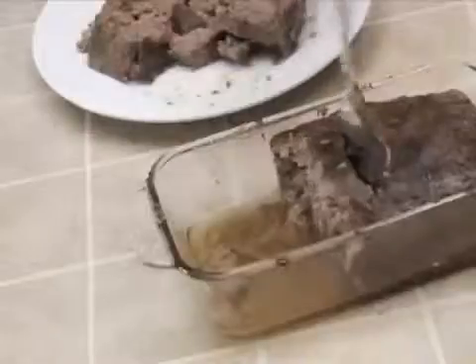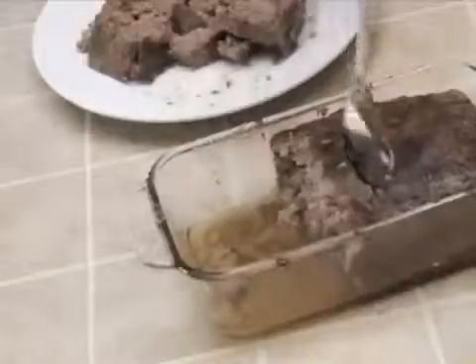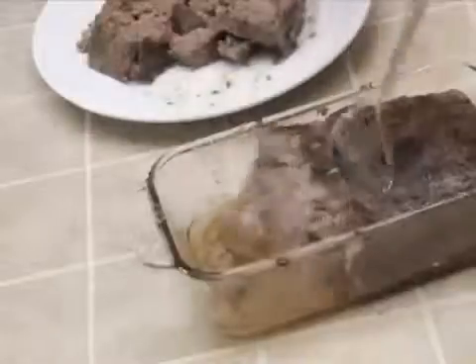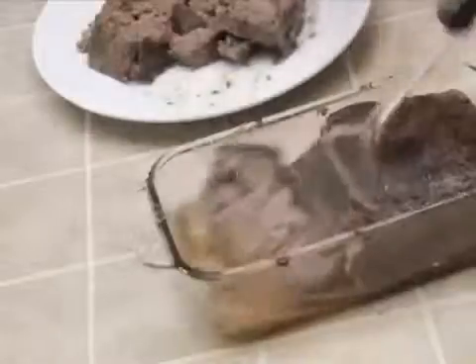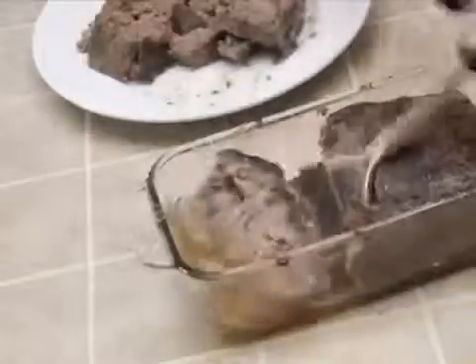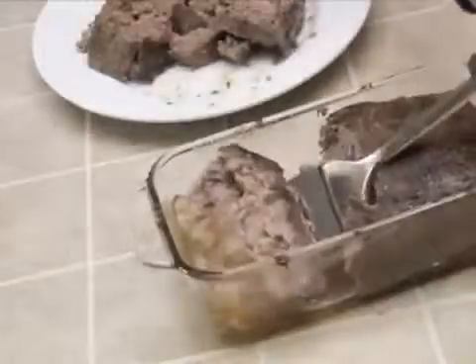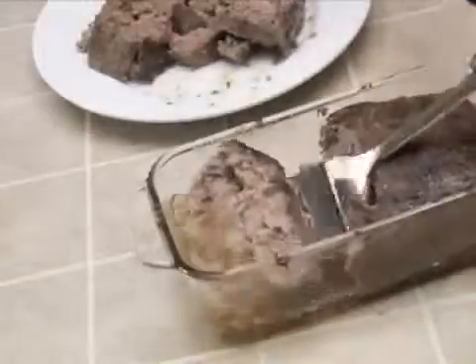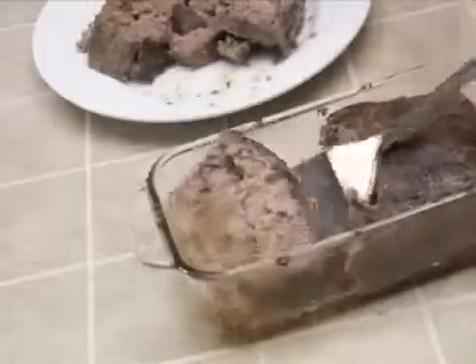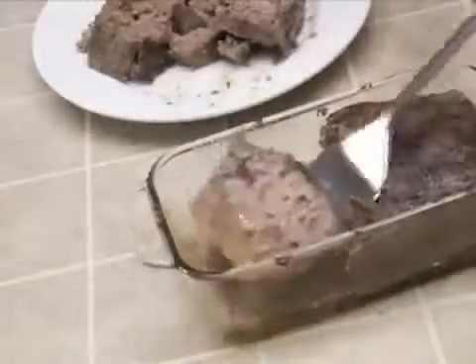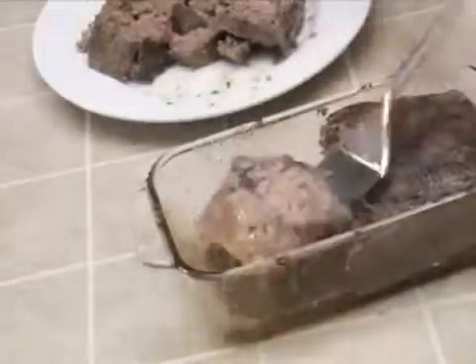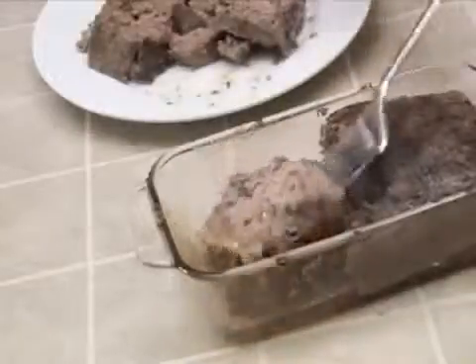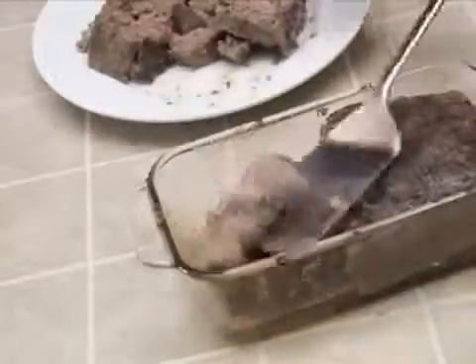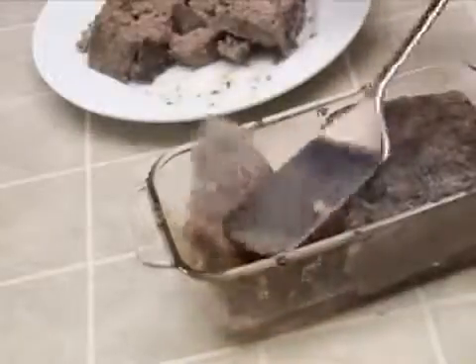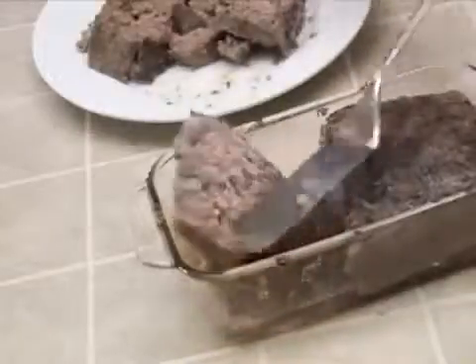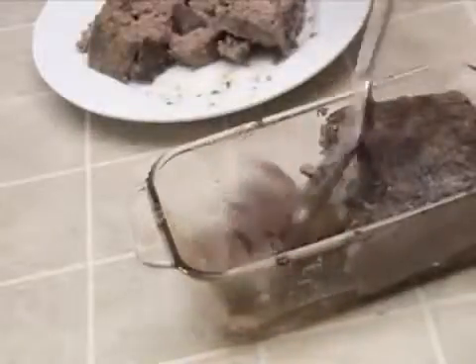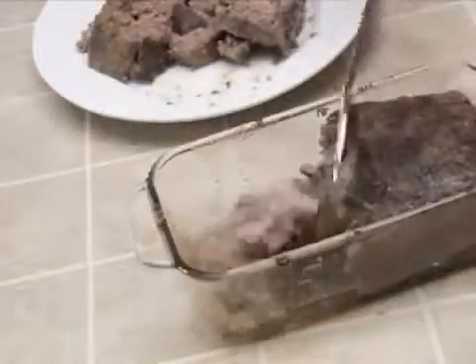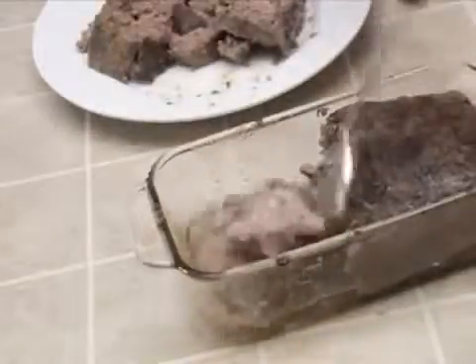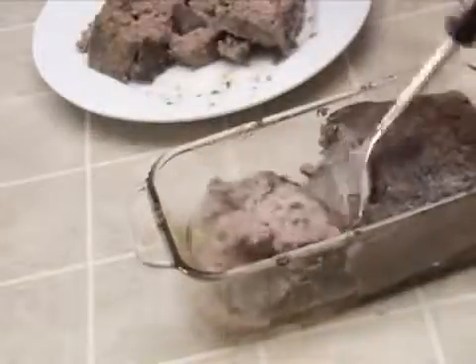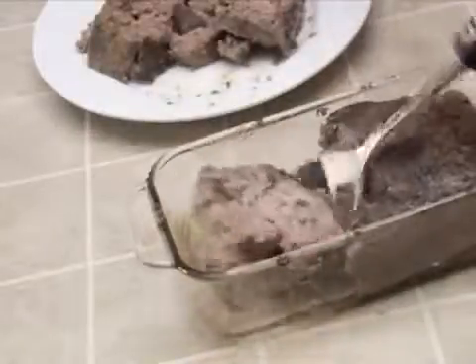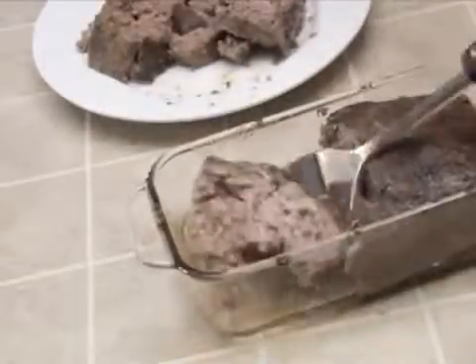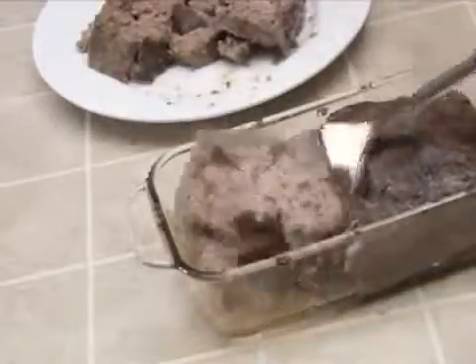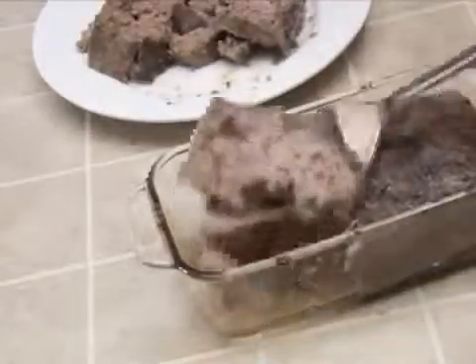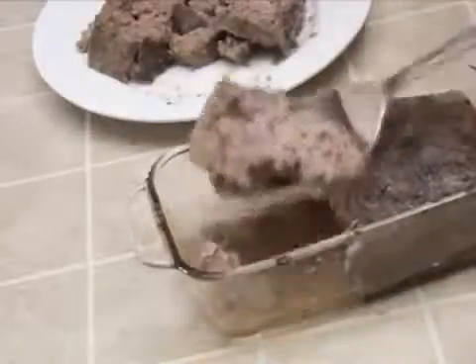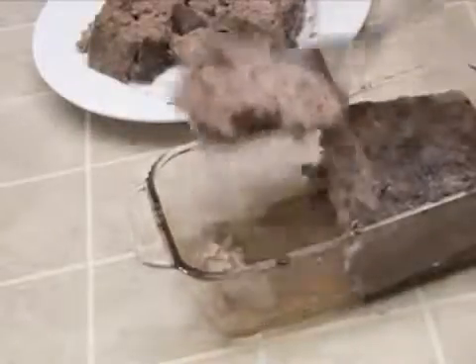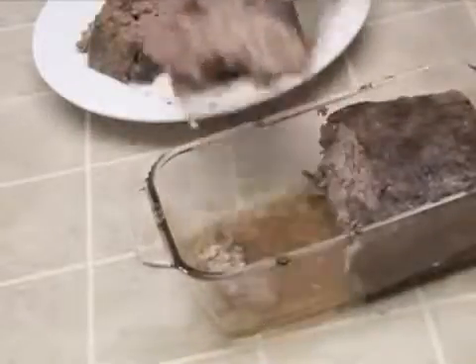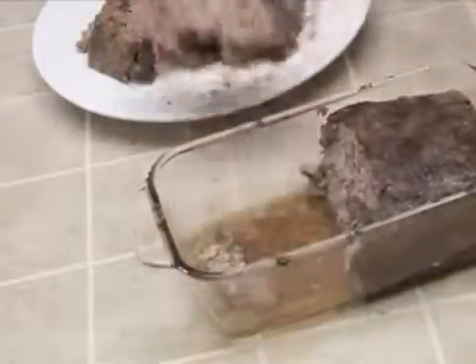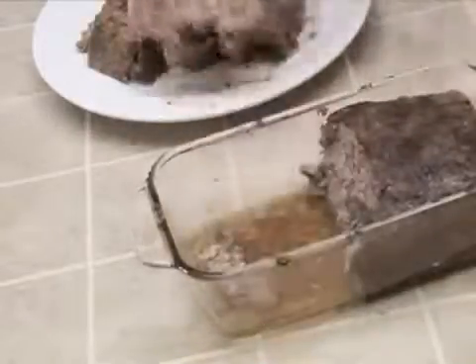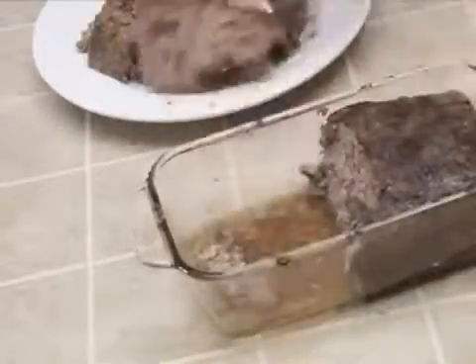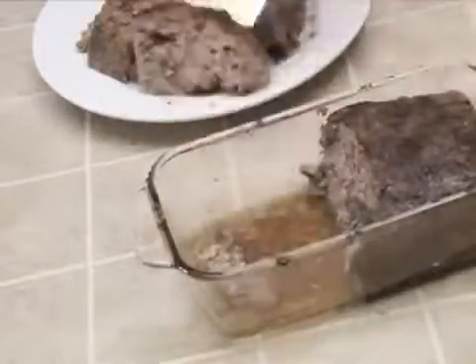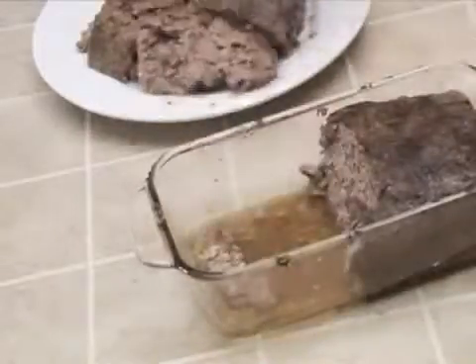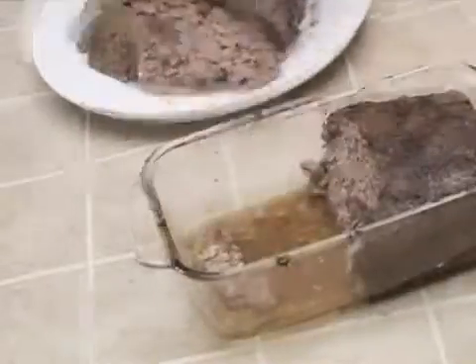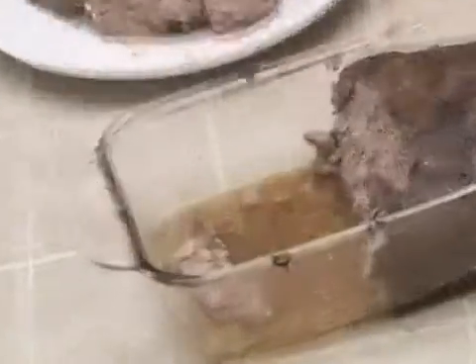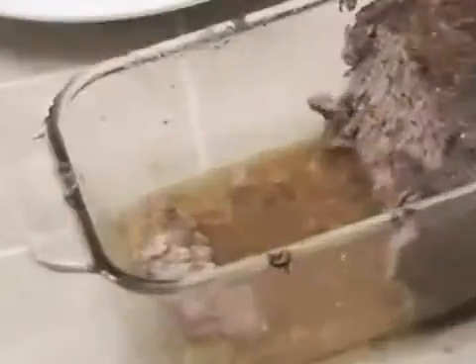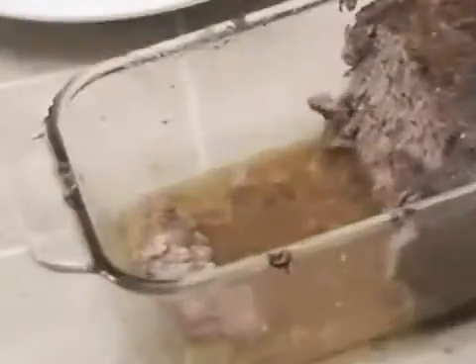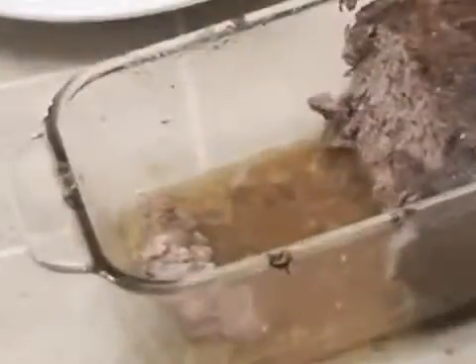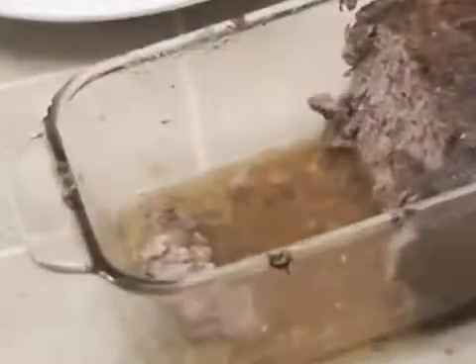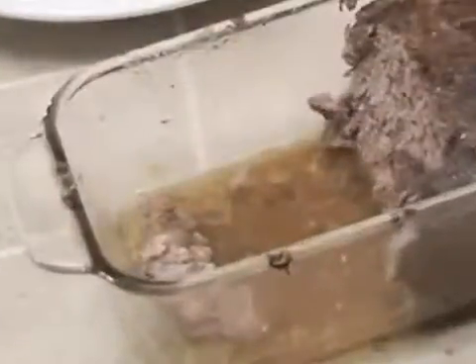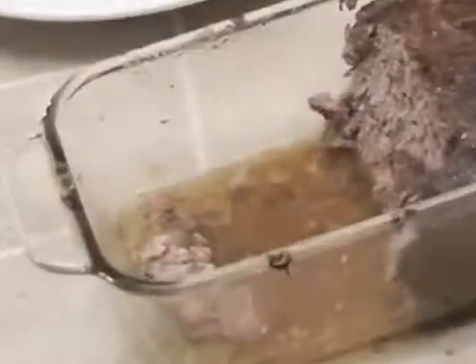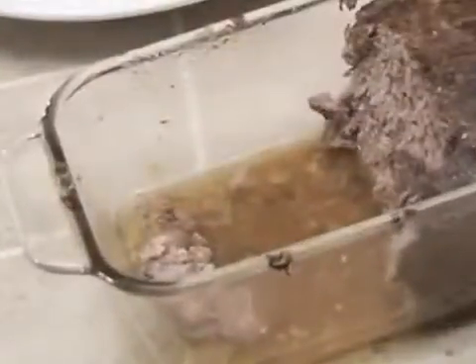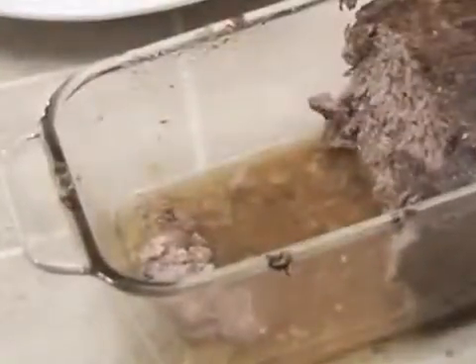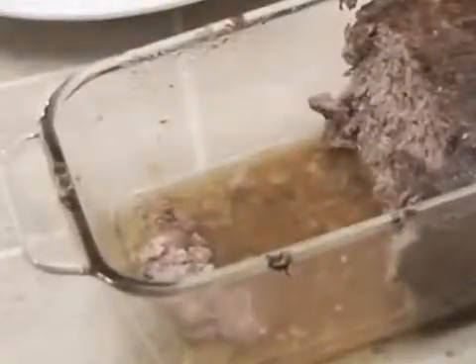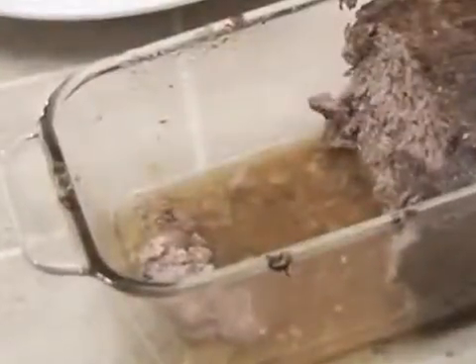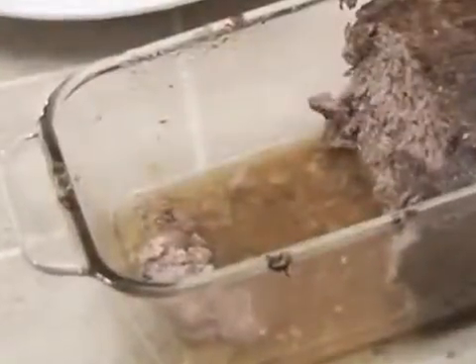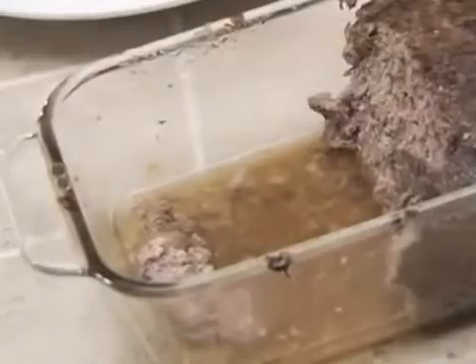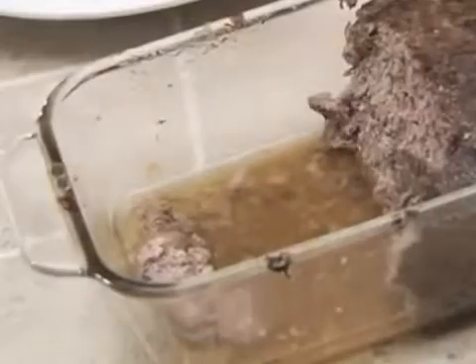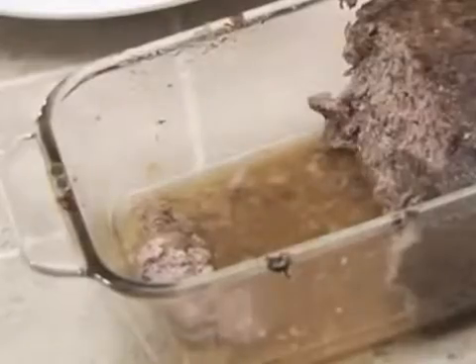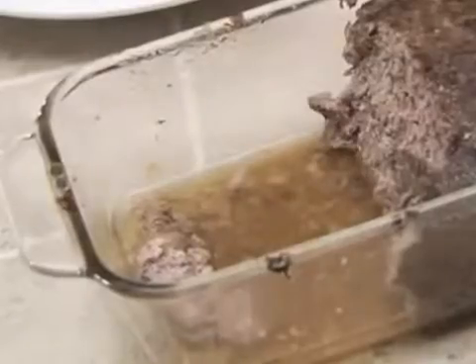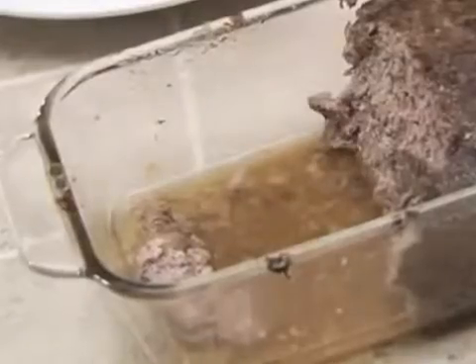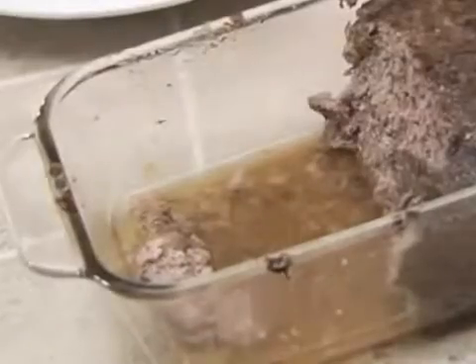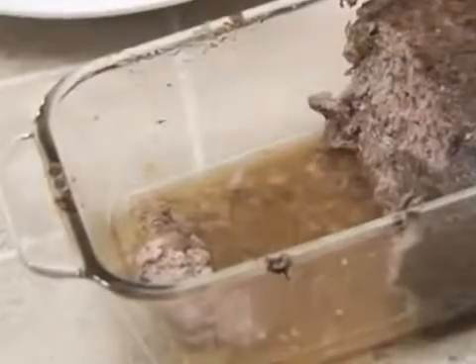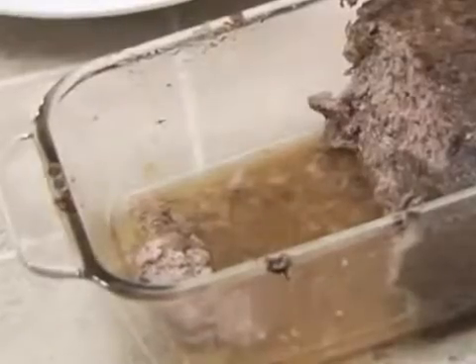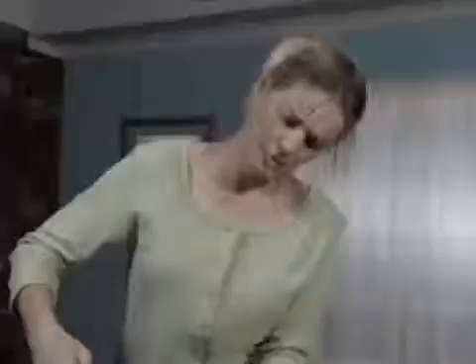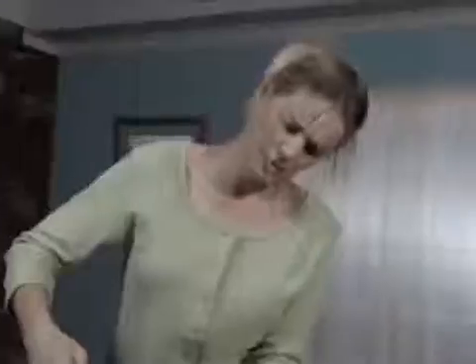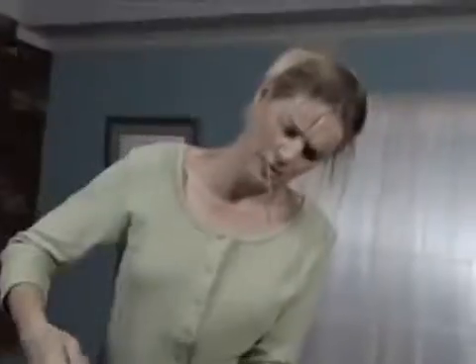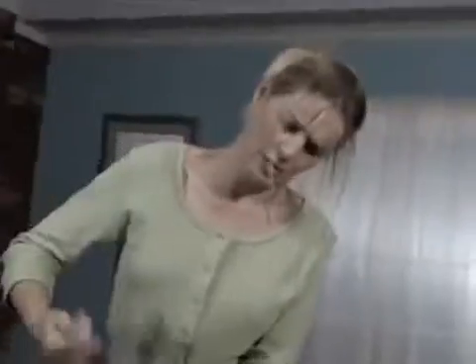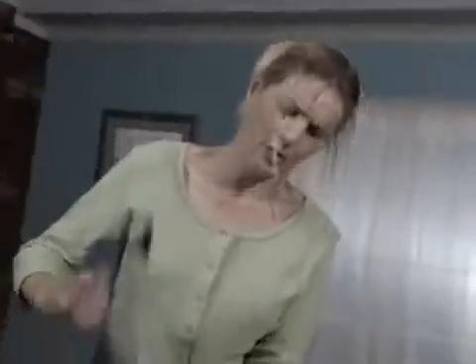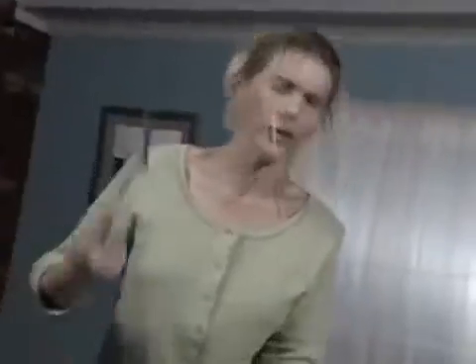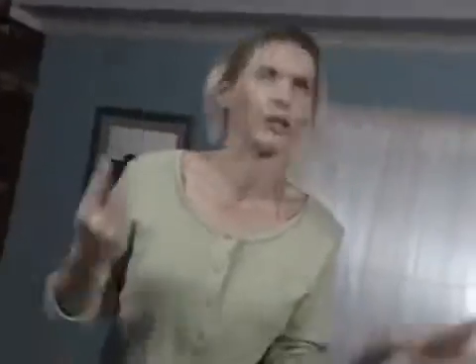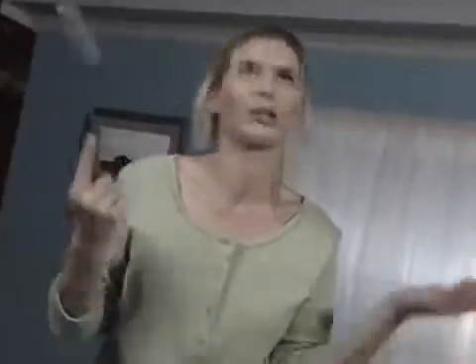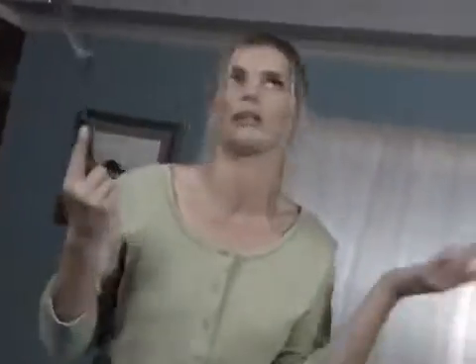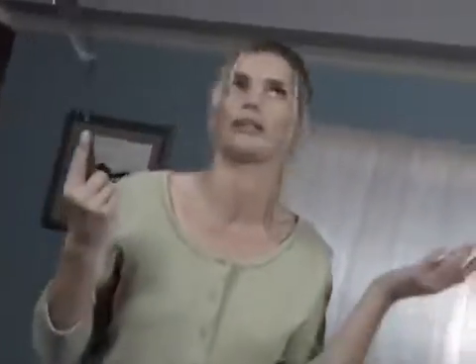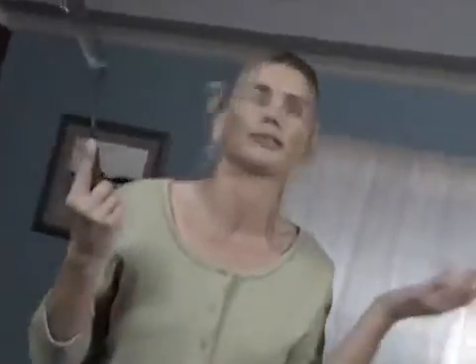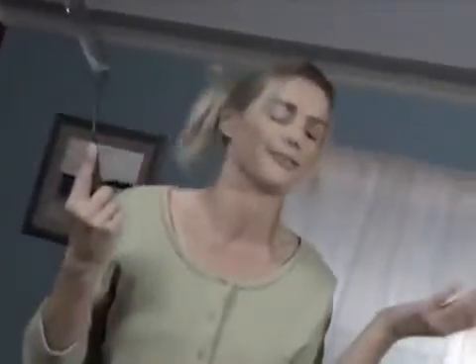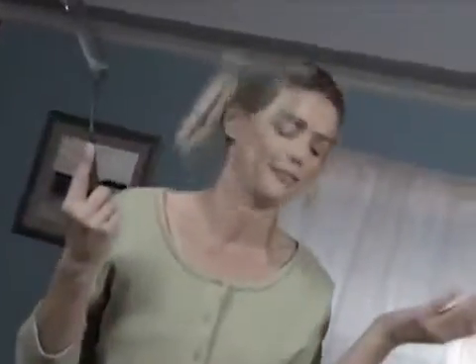Is that crumbly meatloaf a pain to serve? Do you hate all the oil, grease, and fat it cooks in? There's gotta be a better way!